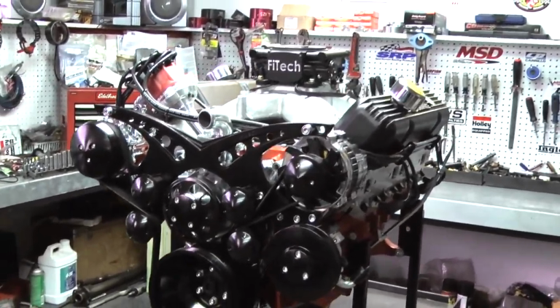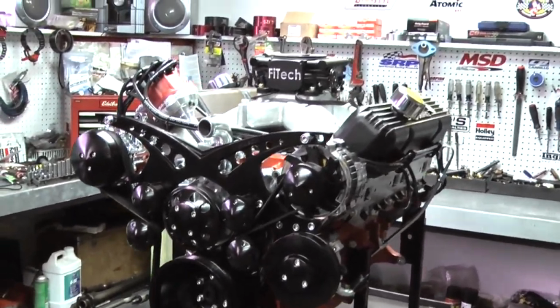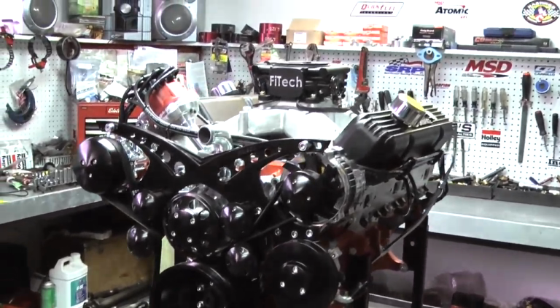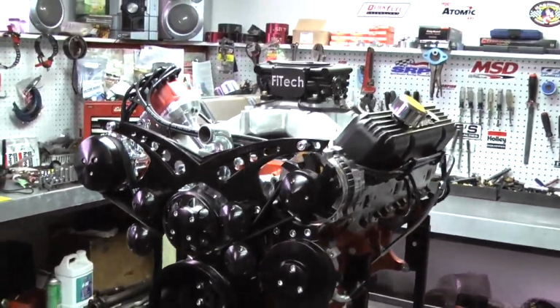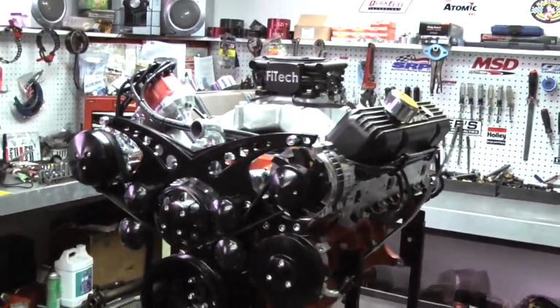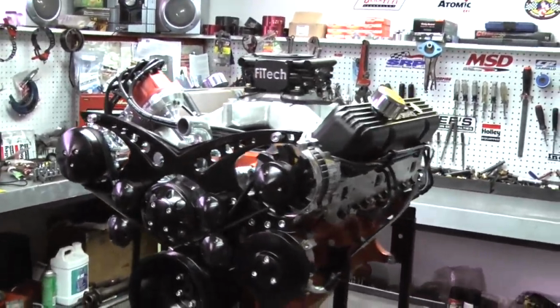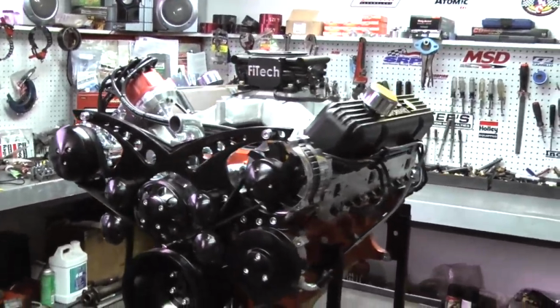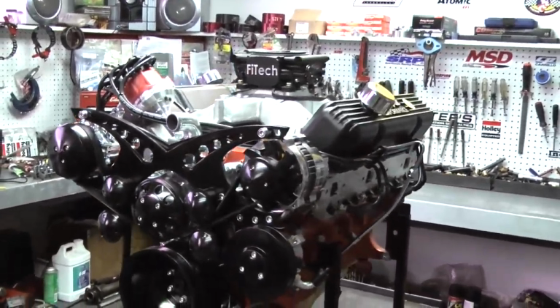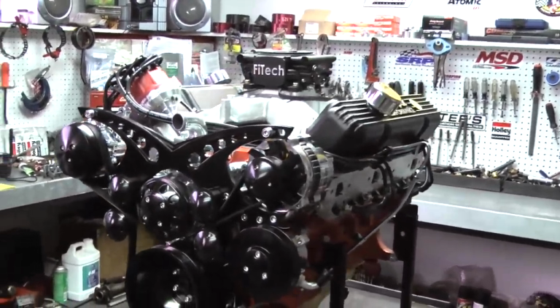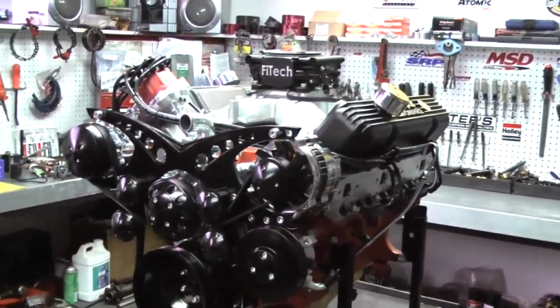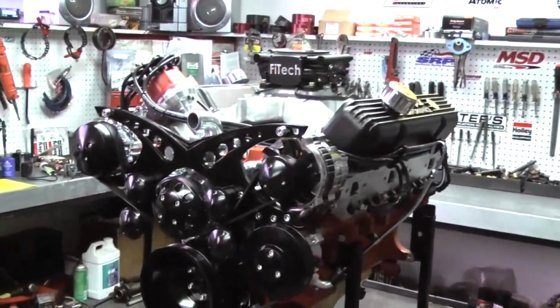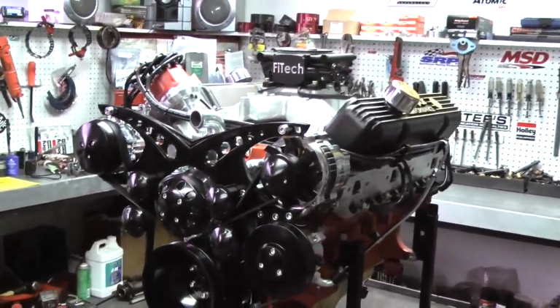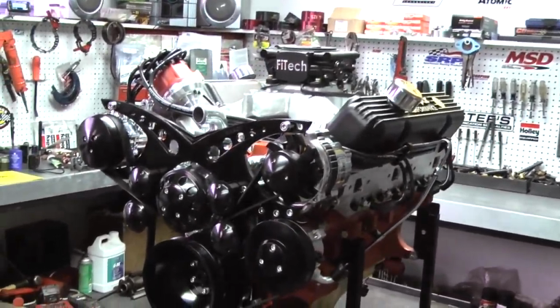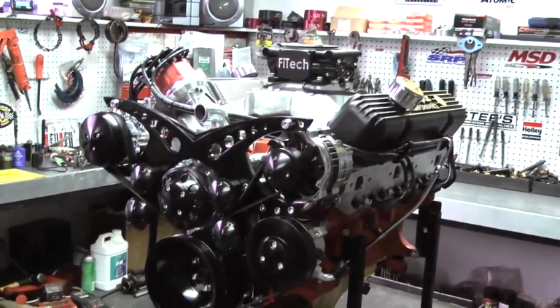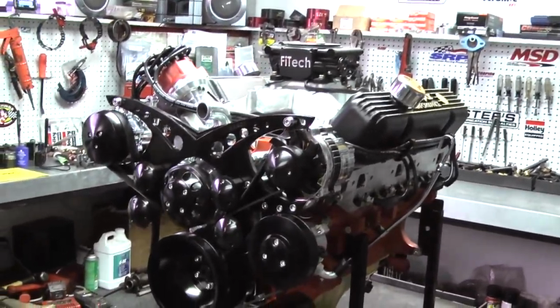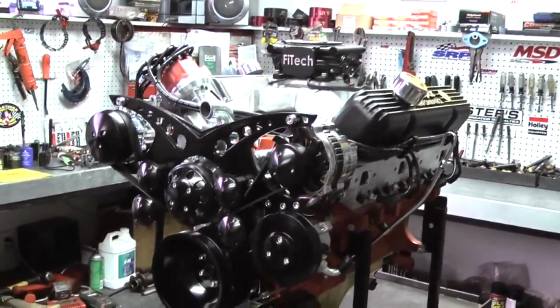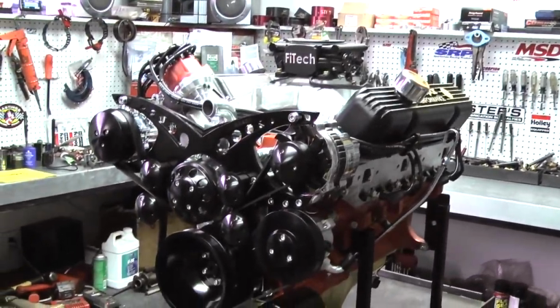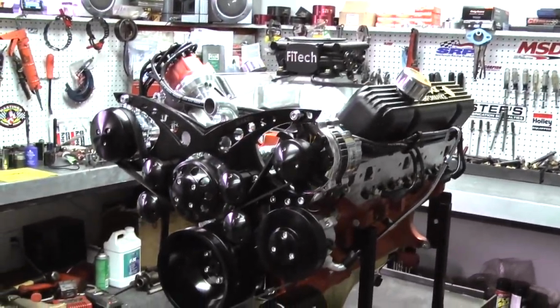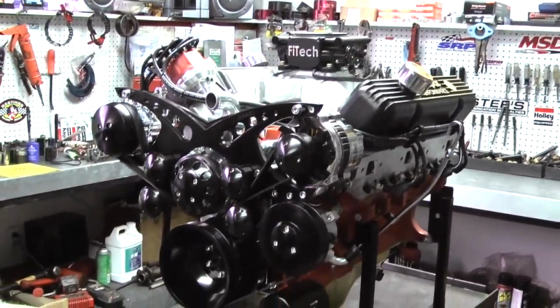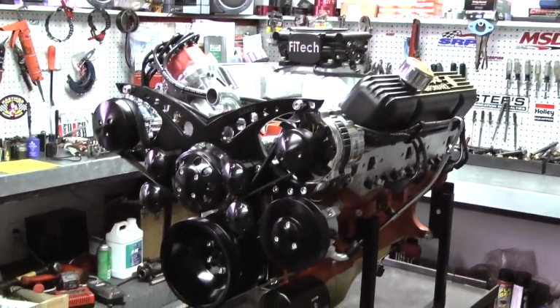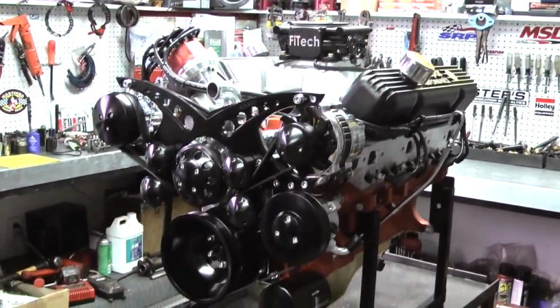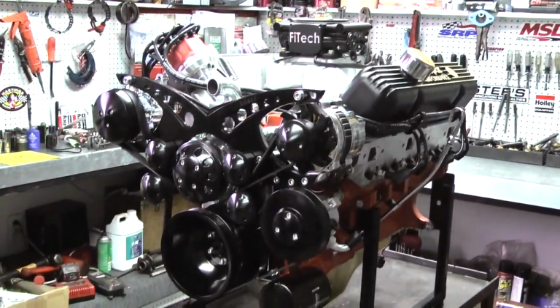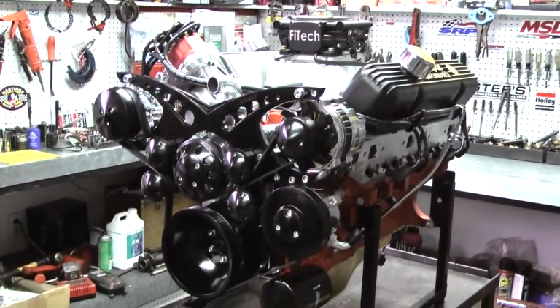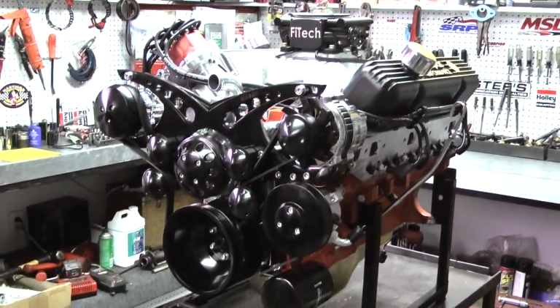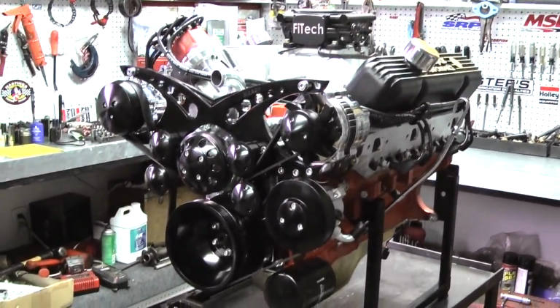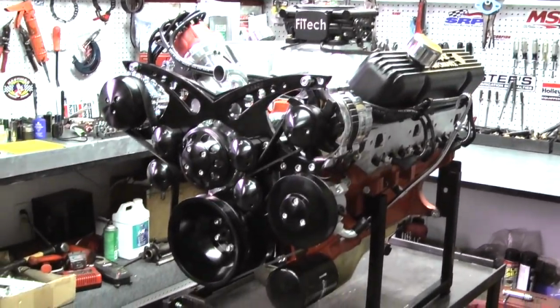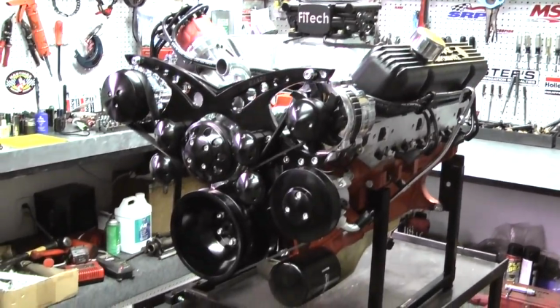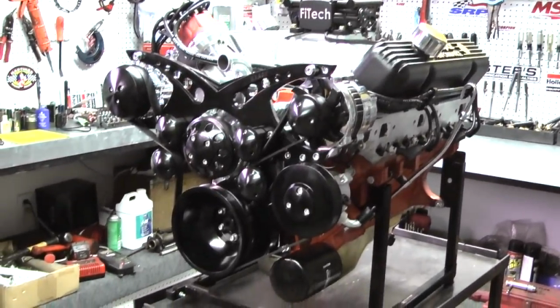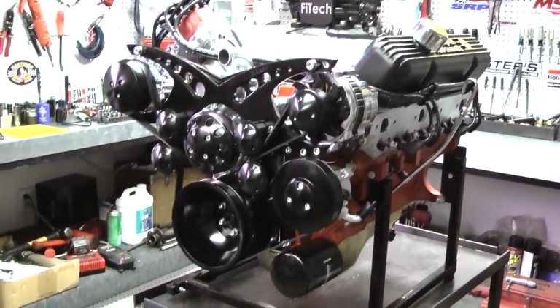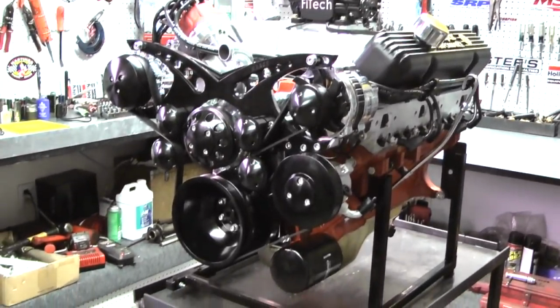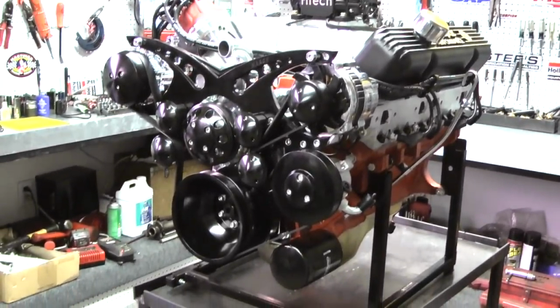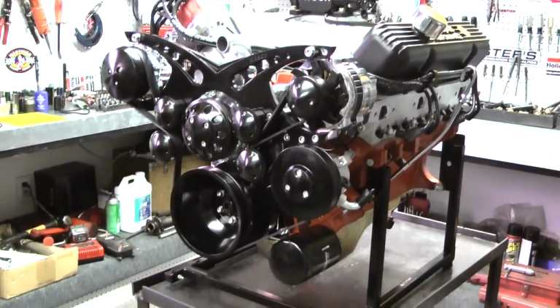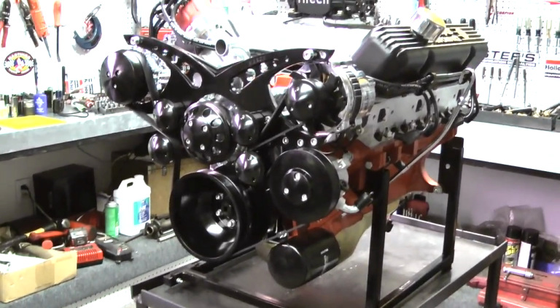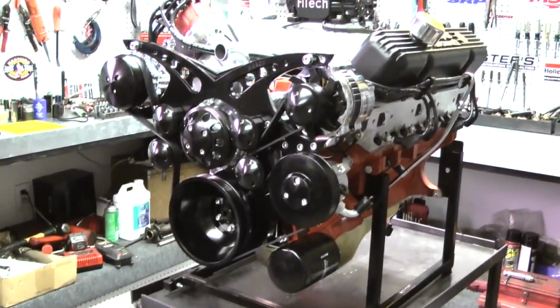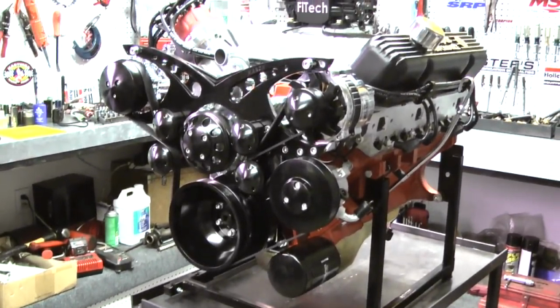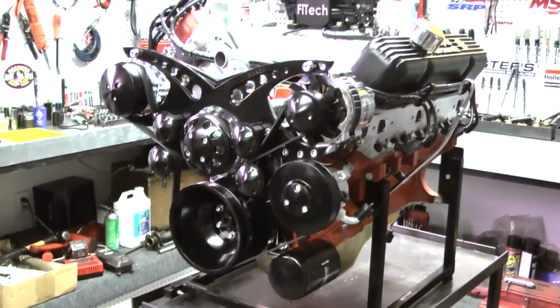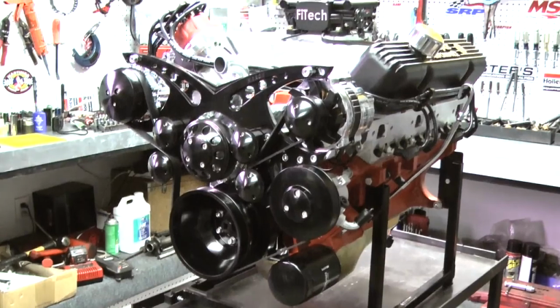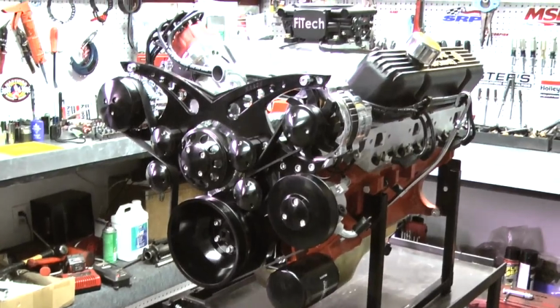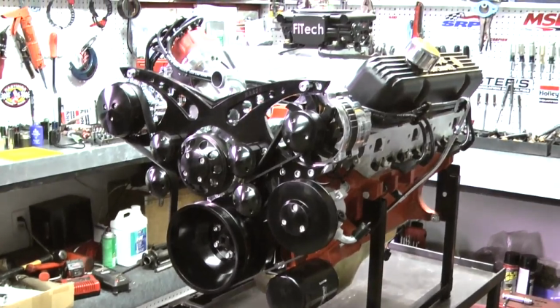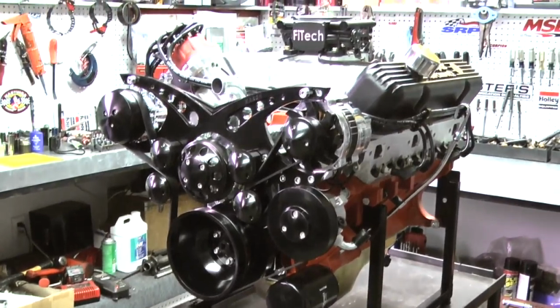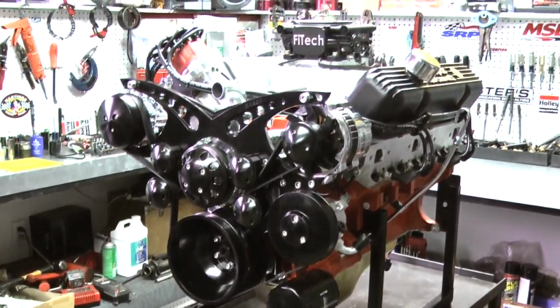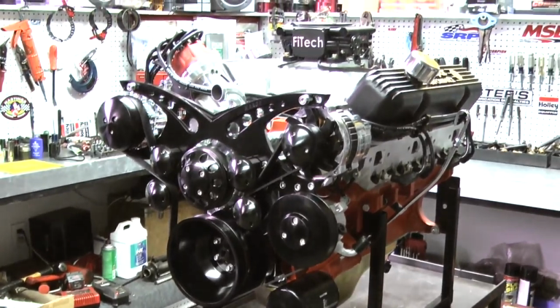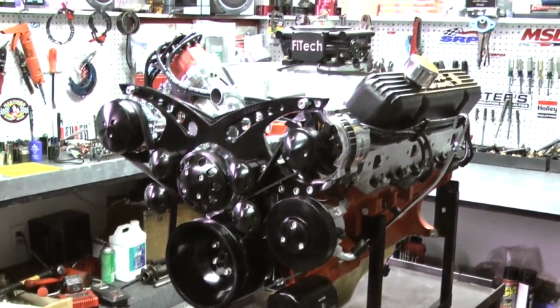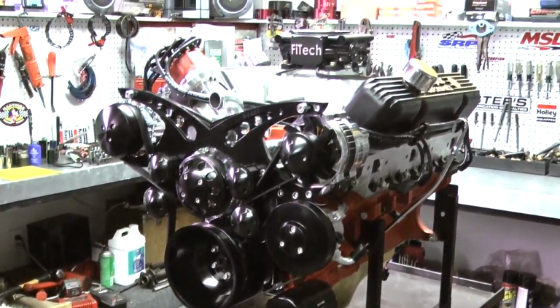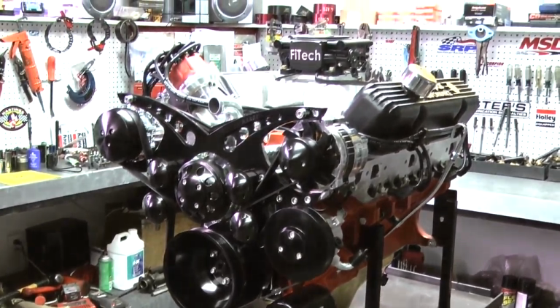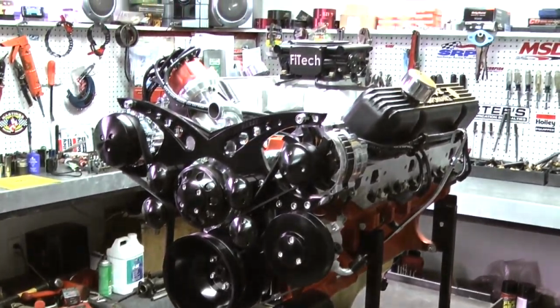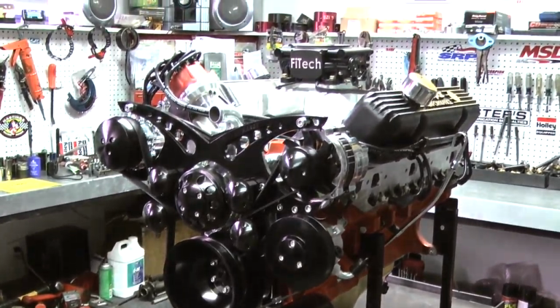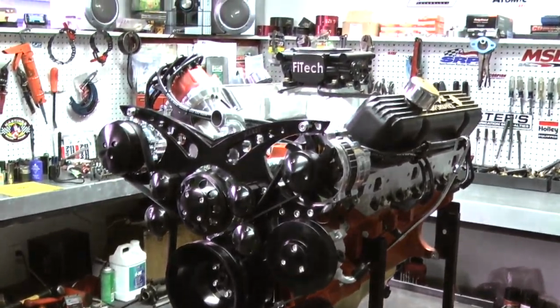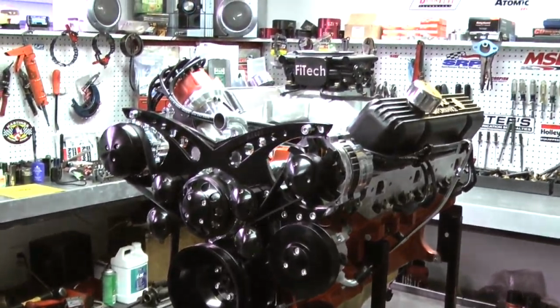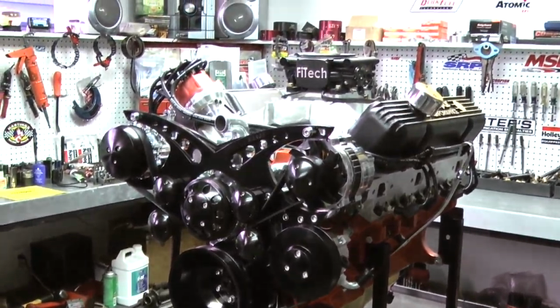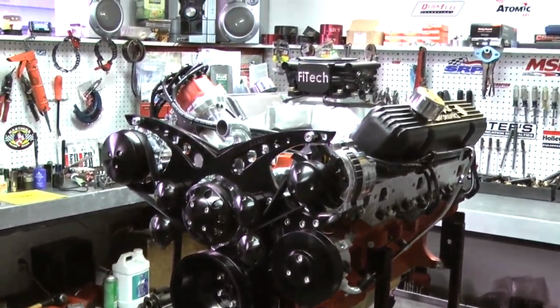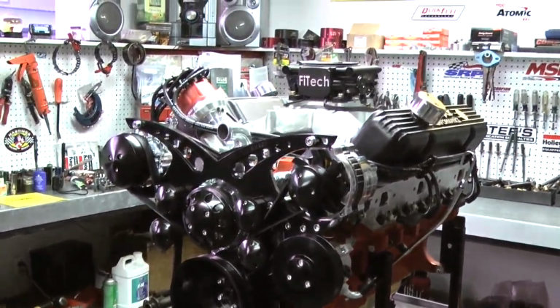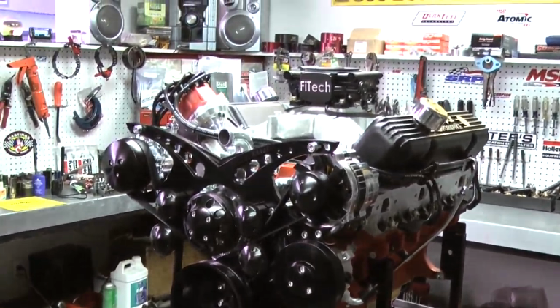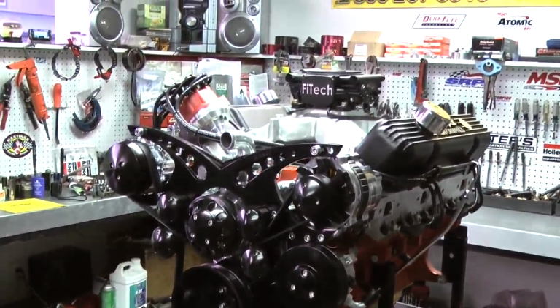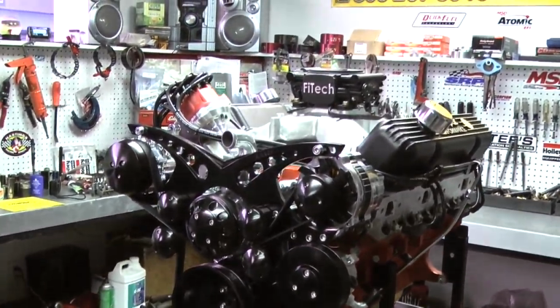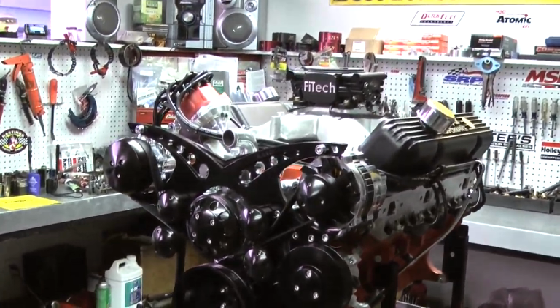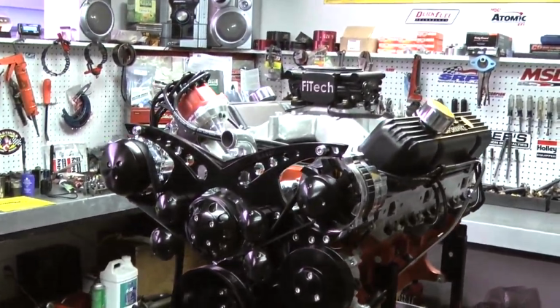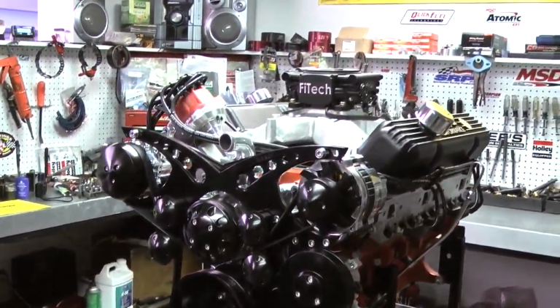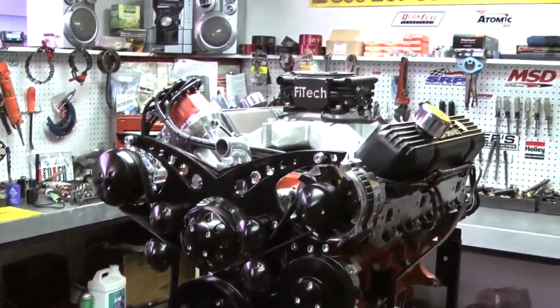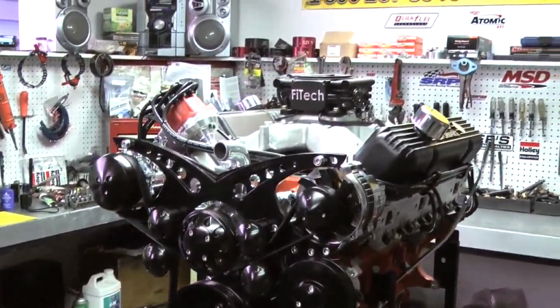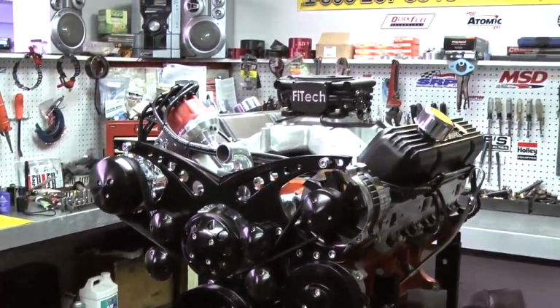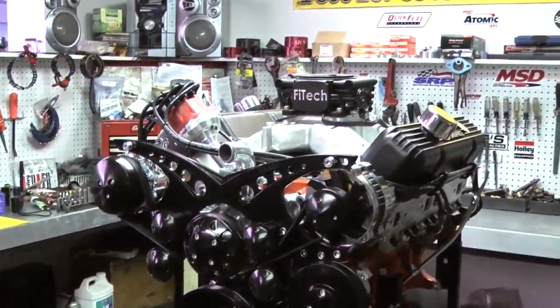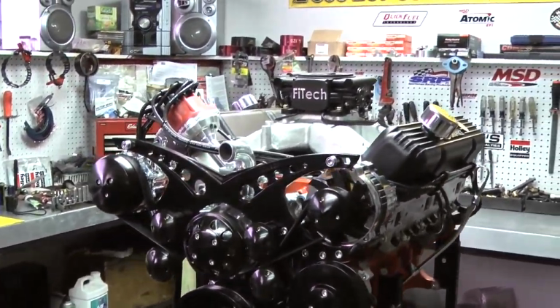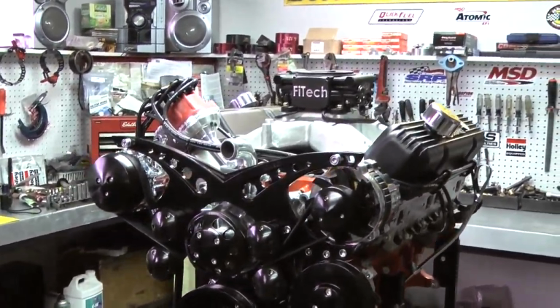Then we put a nice Eagle rotating assembly. This assembly happens to be a forged steel crank, an H-beam rod, and a forged piston.